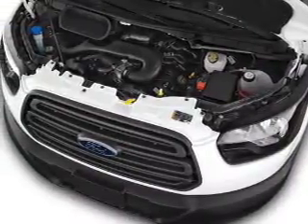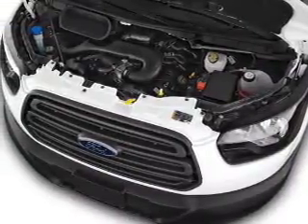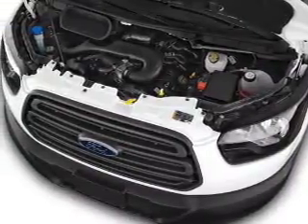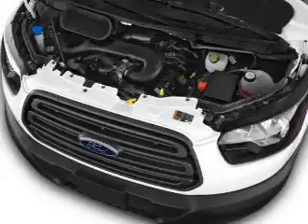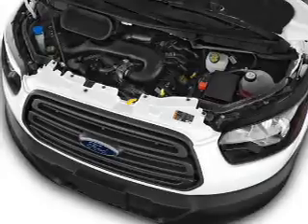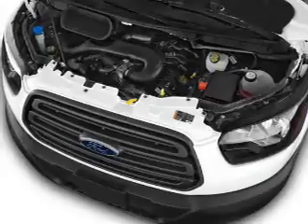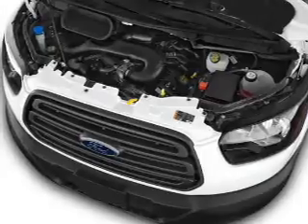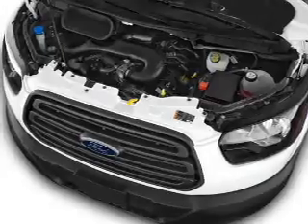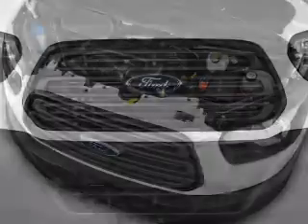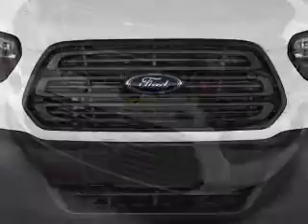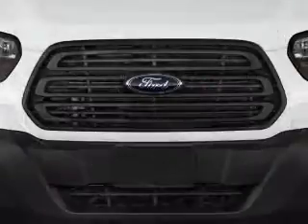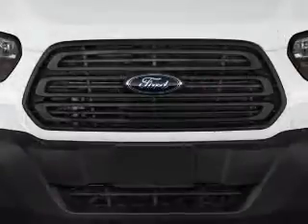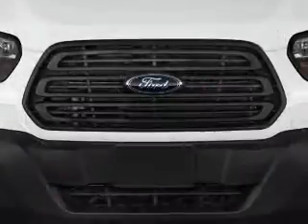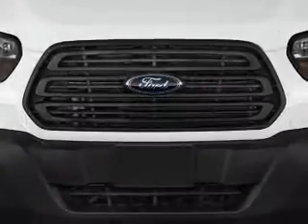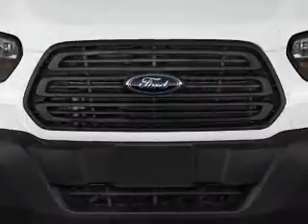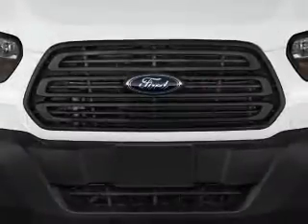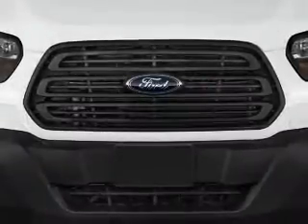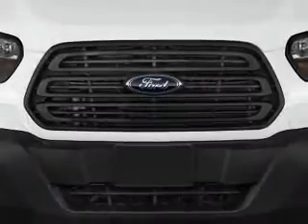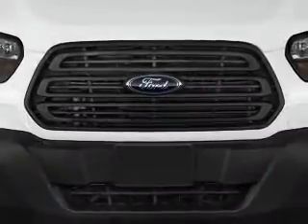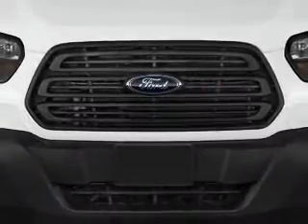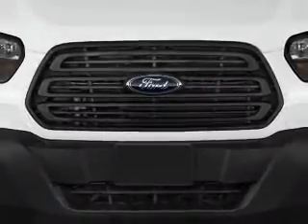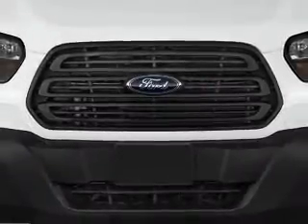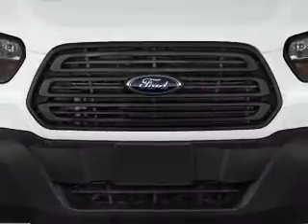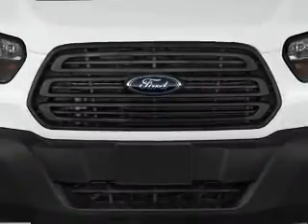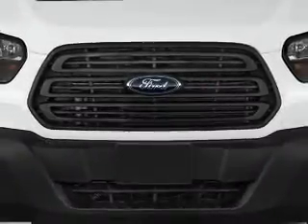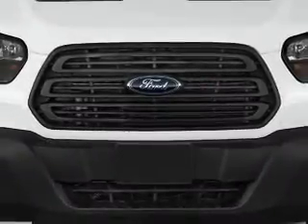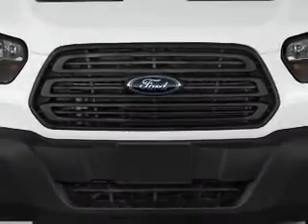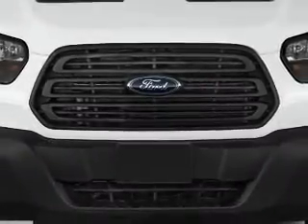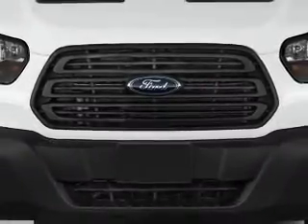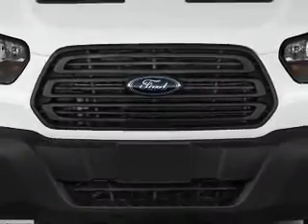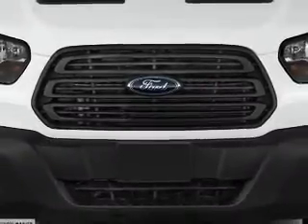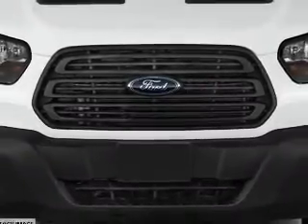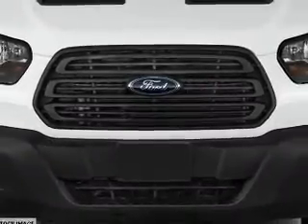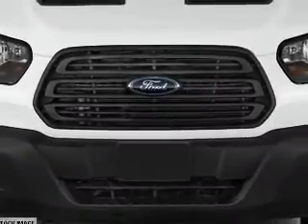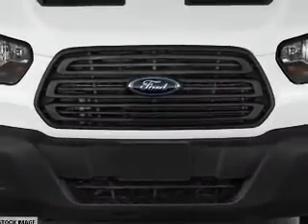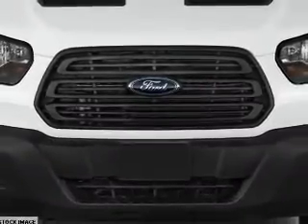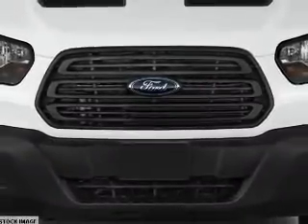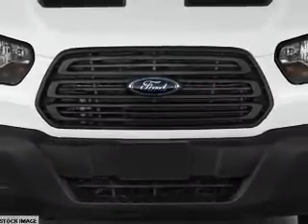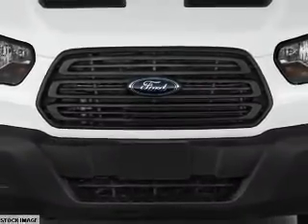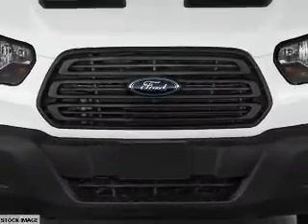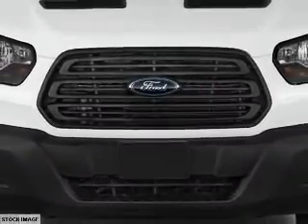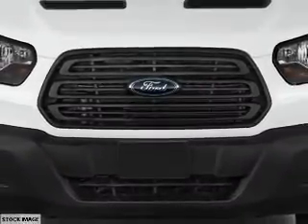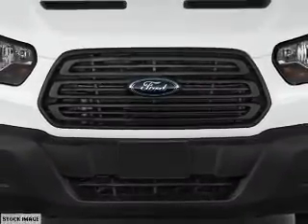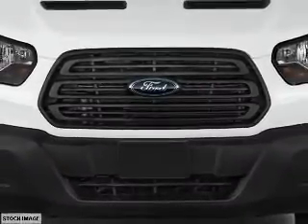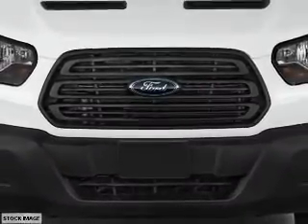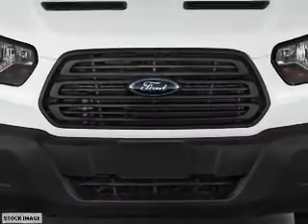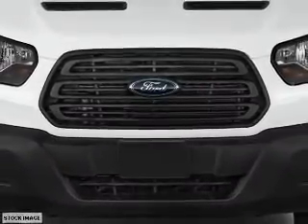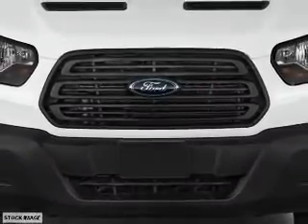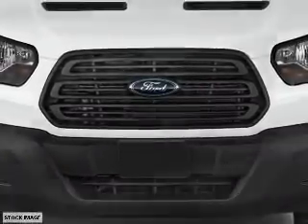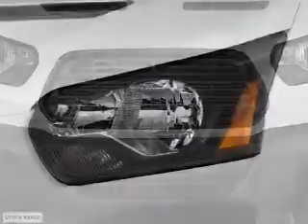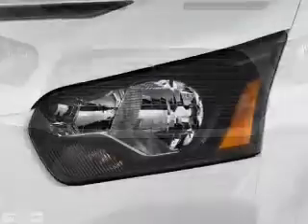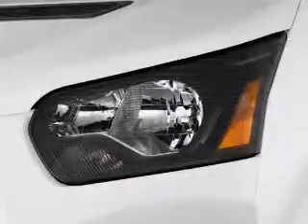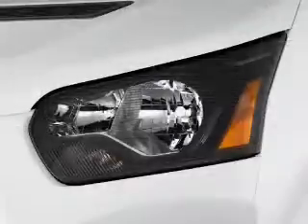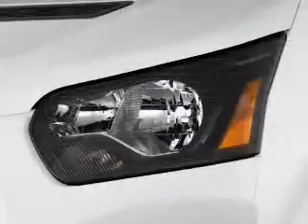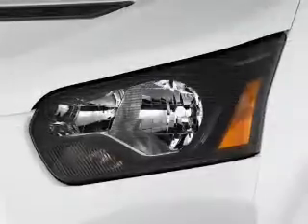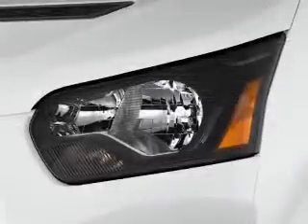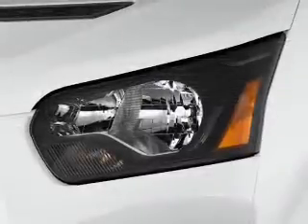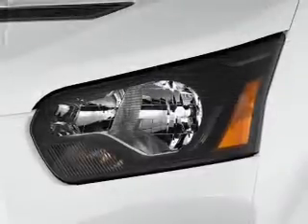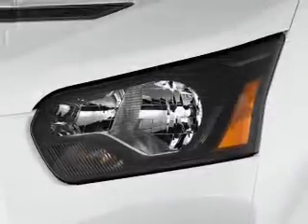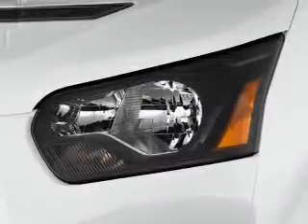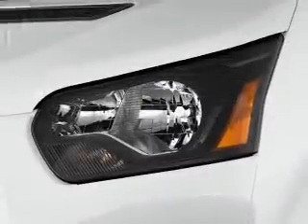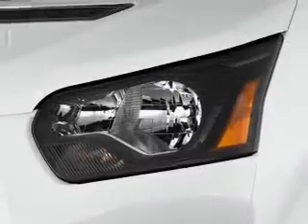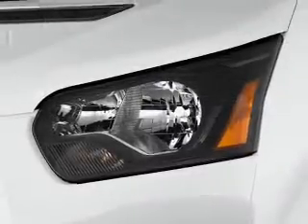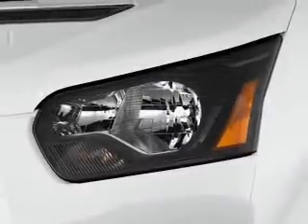Power outlet, a multifunction remote, air conditioning, power door locks, power windows — great quality at a great price.